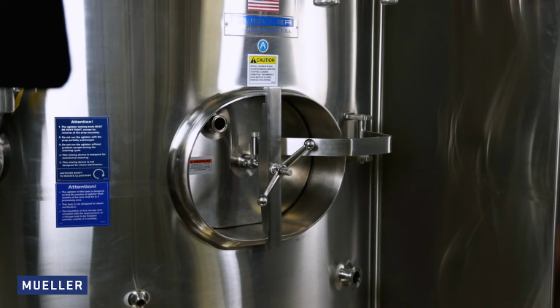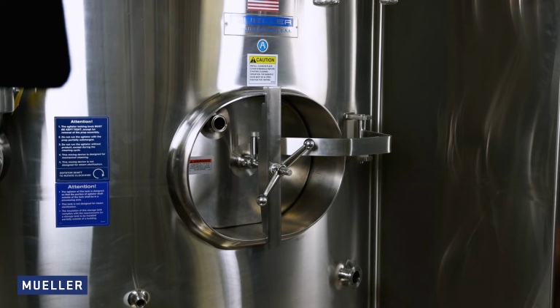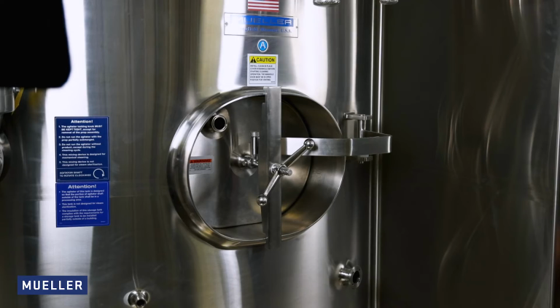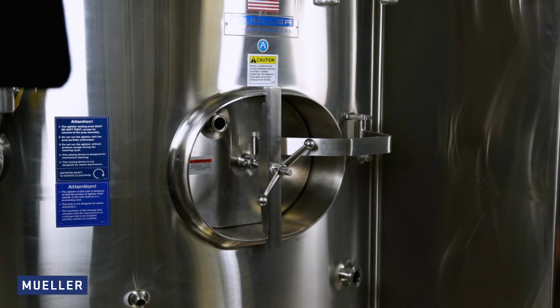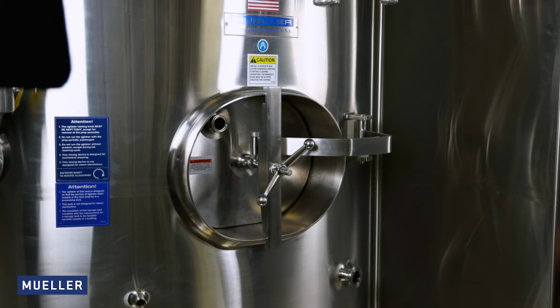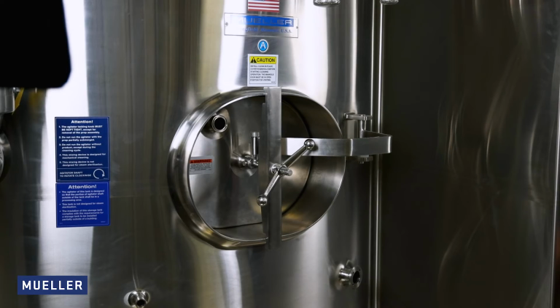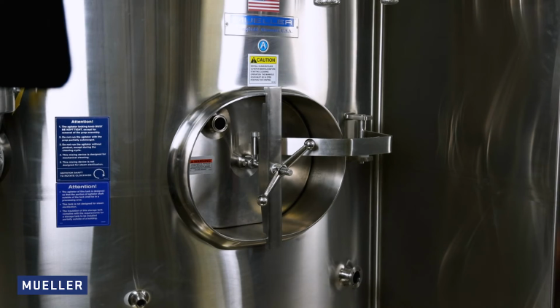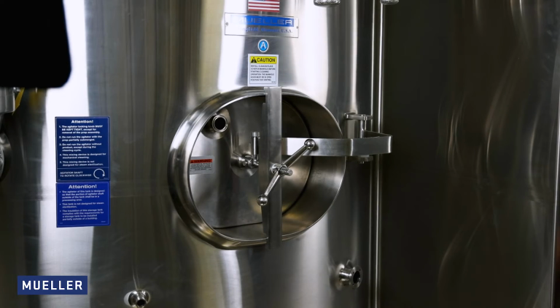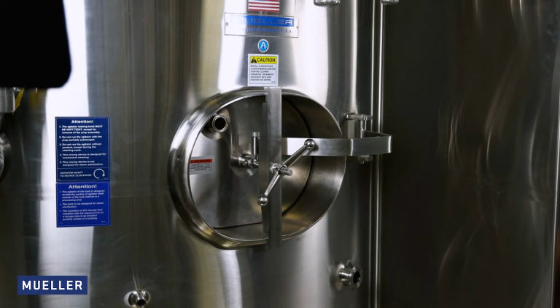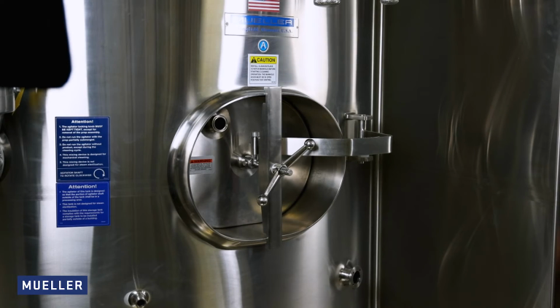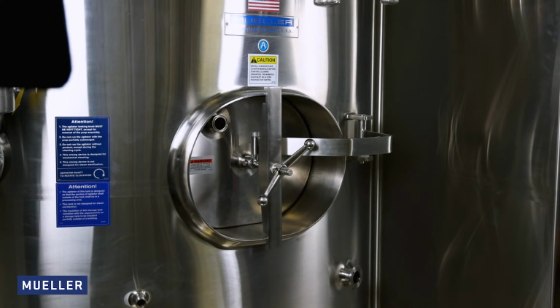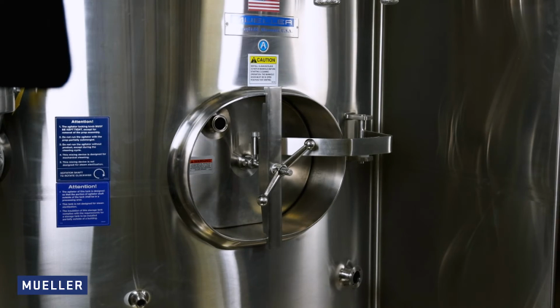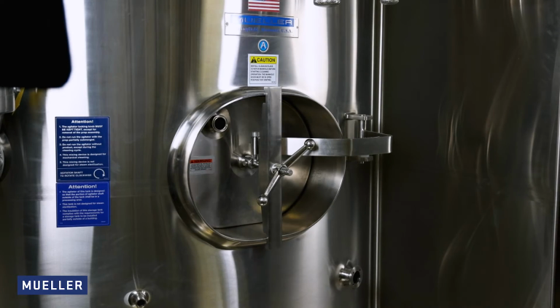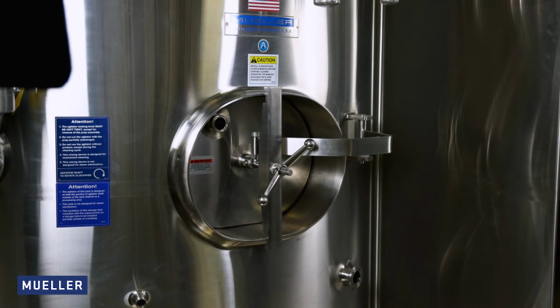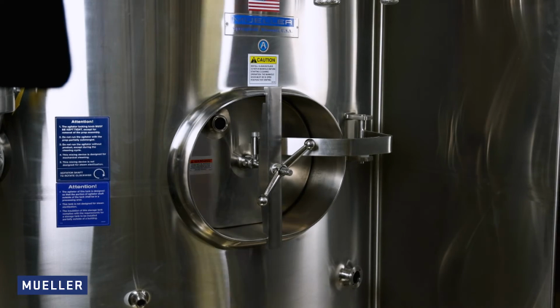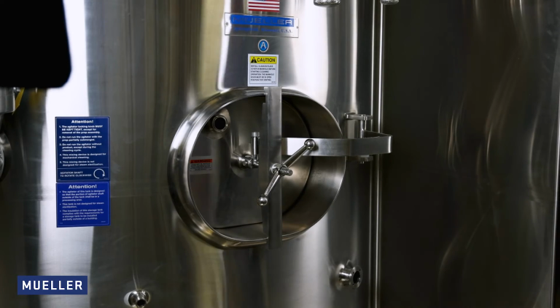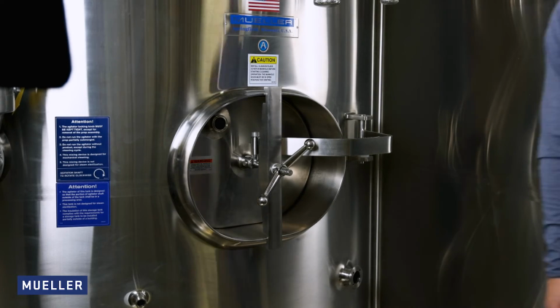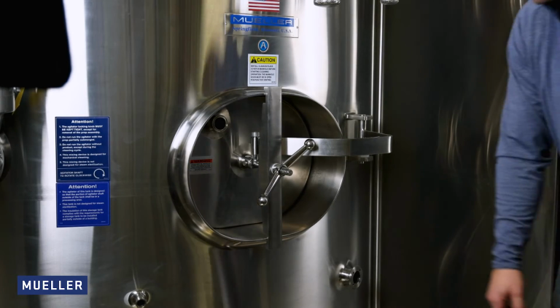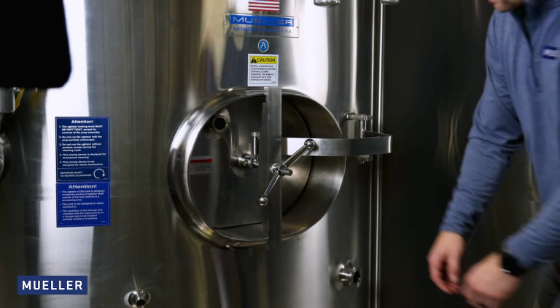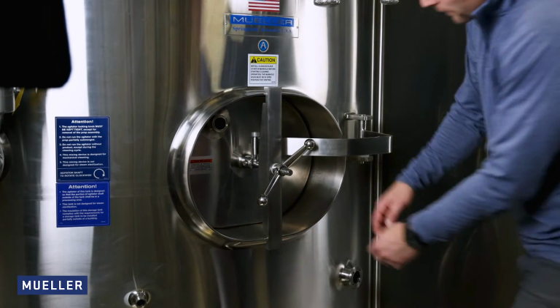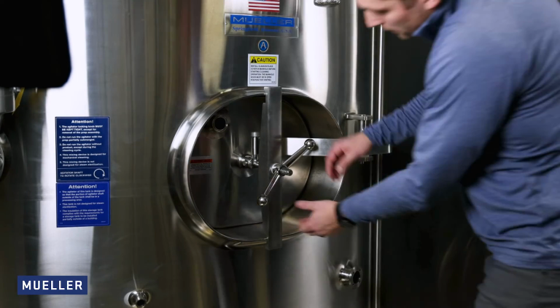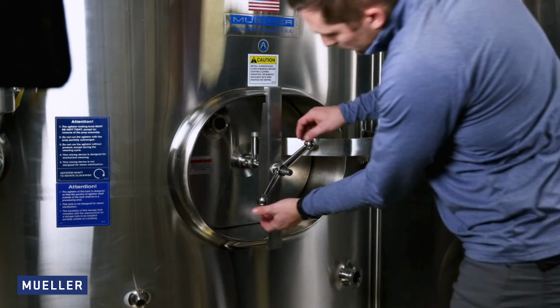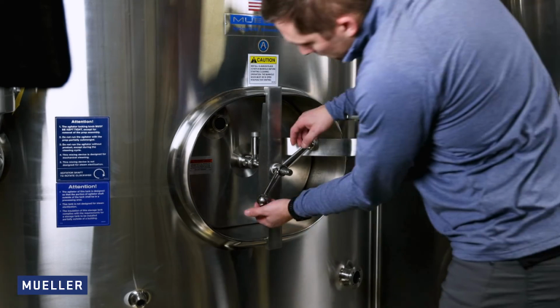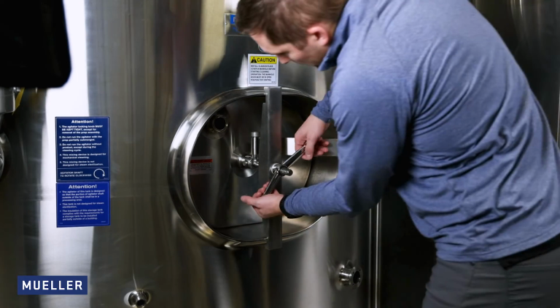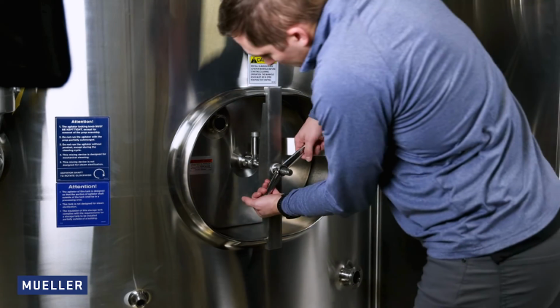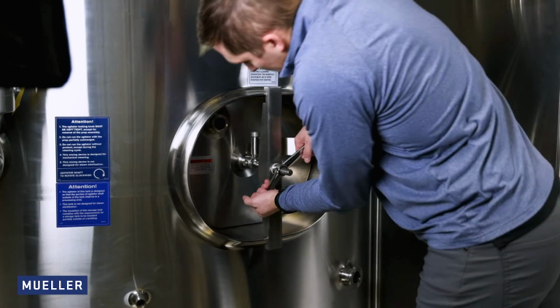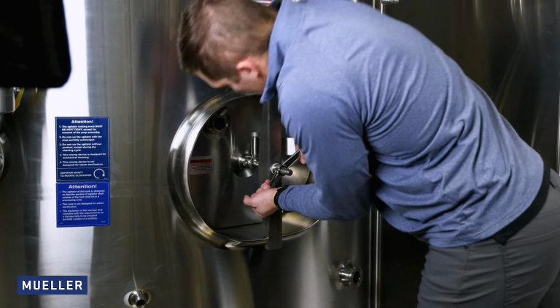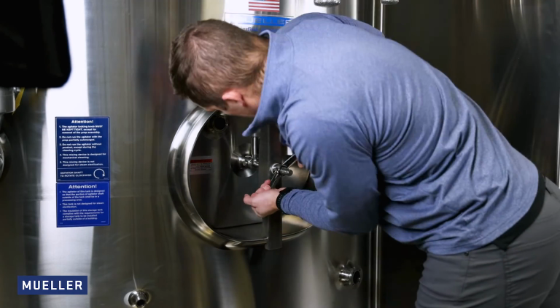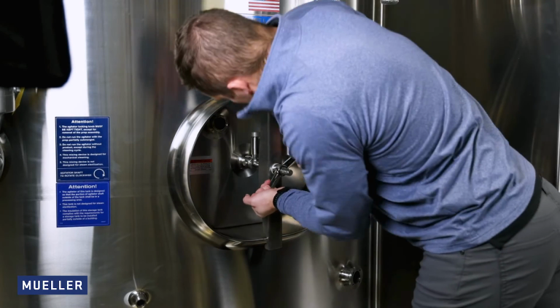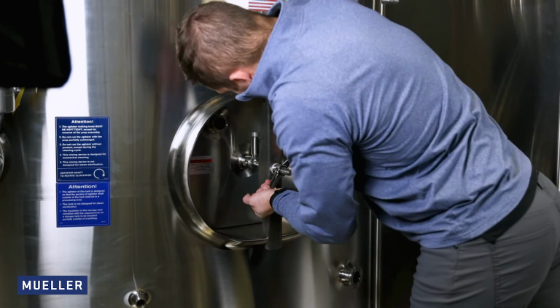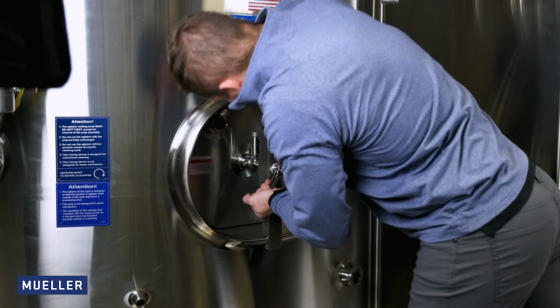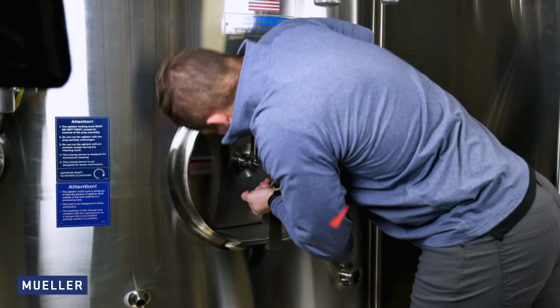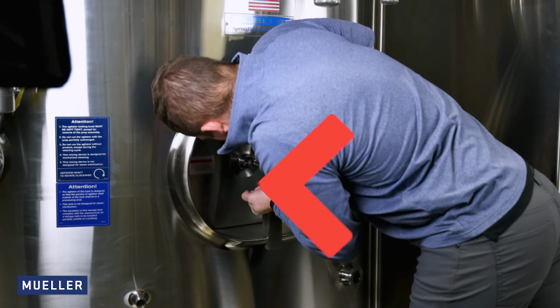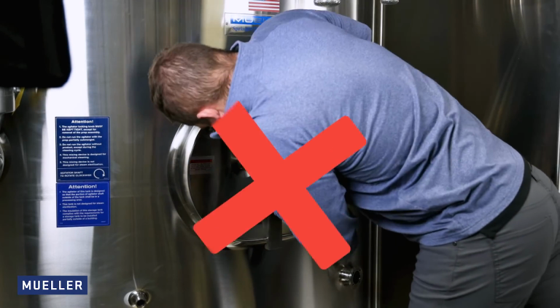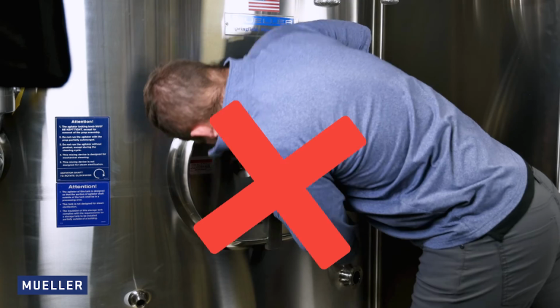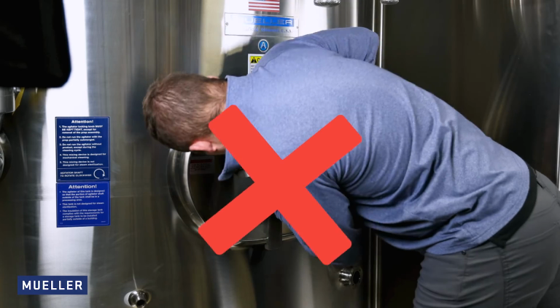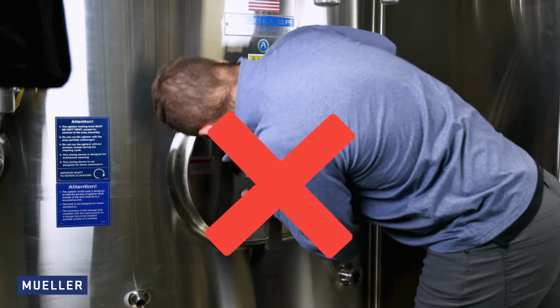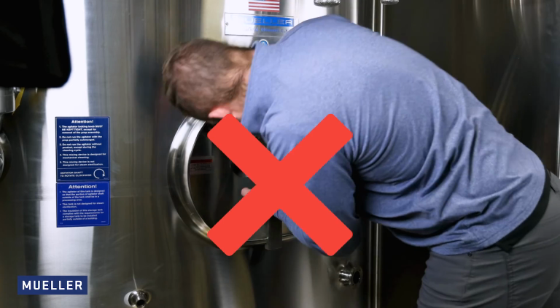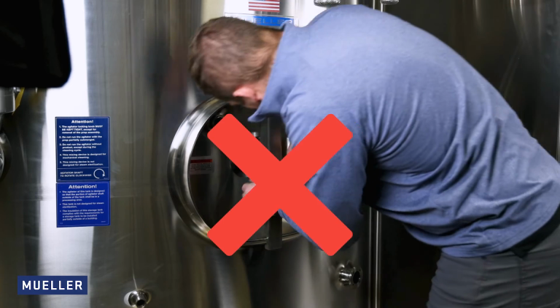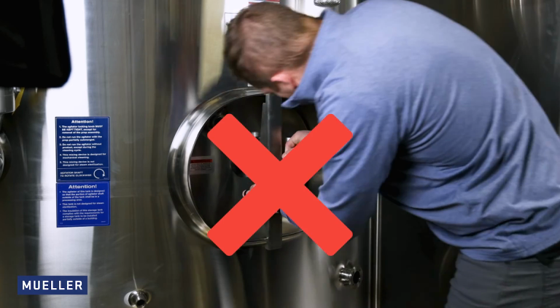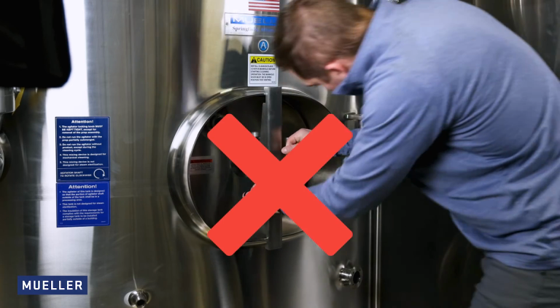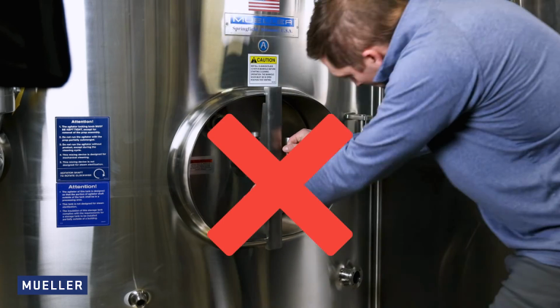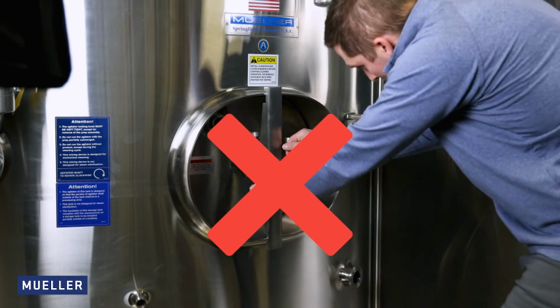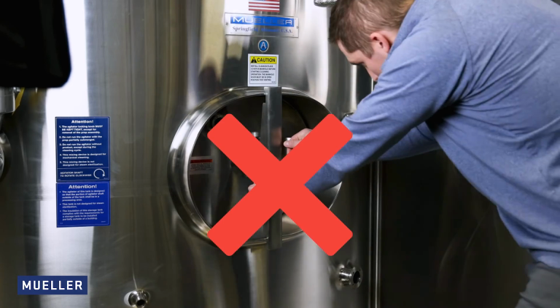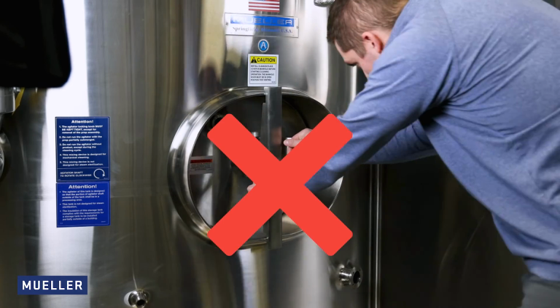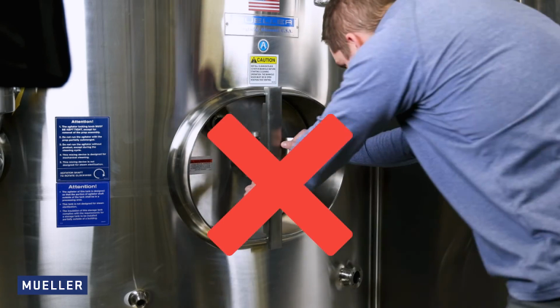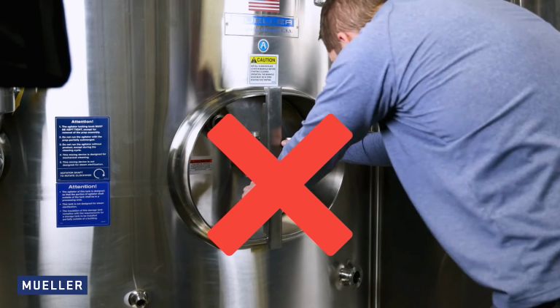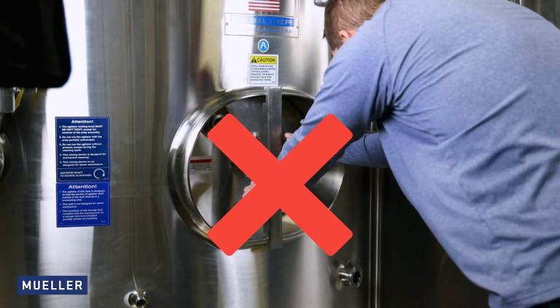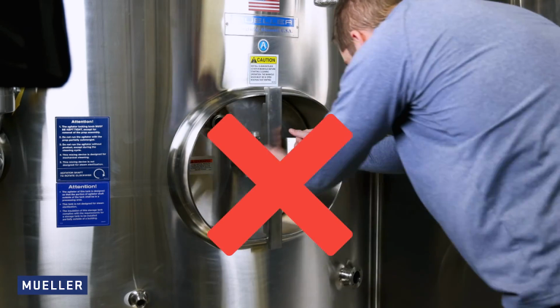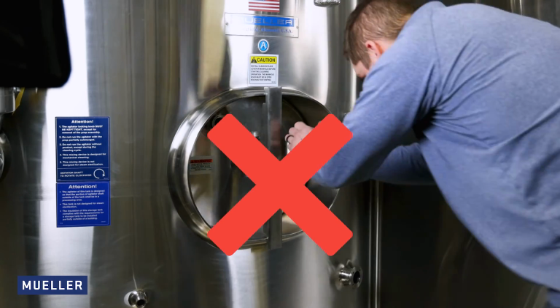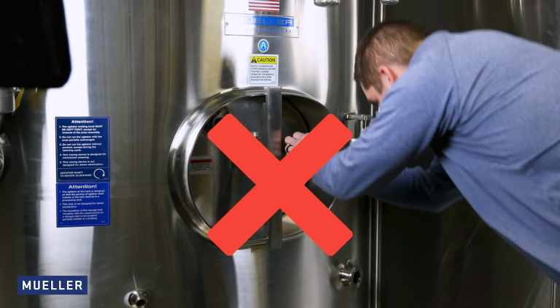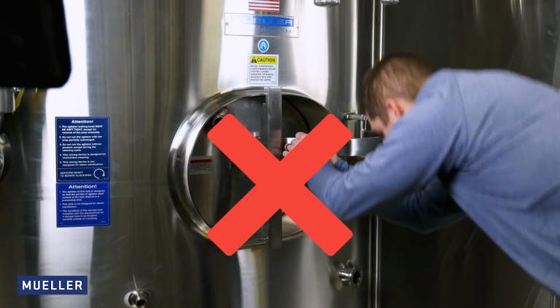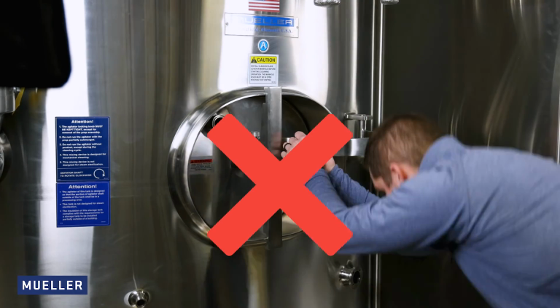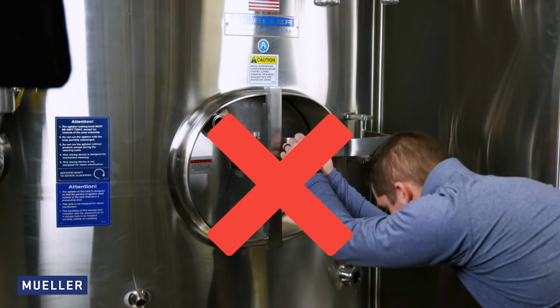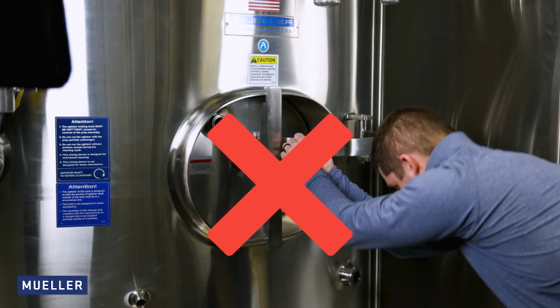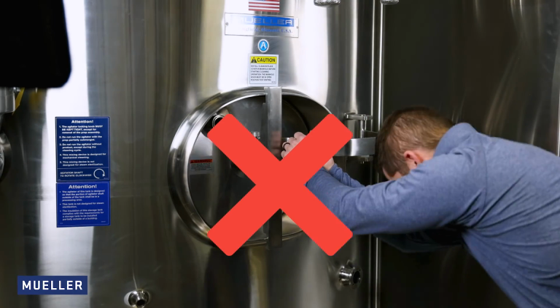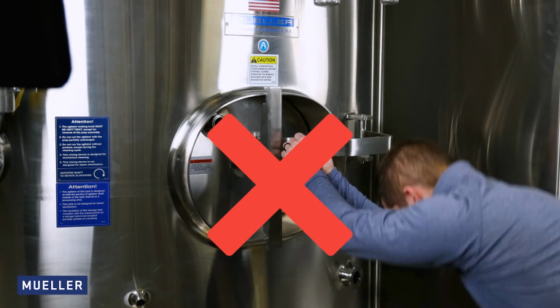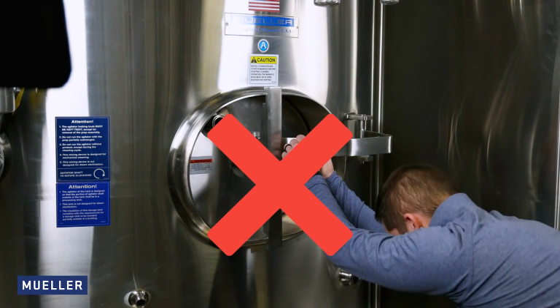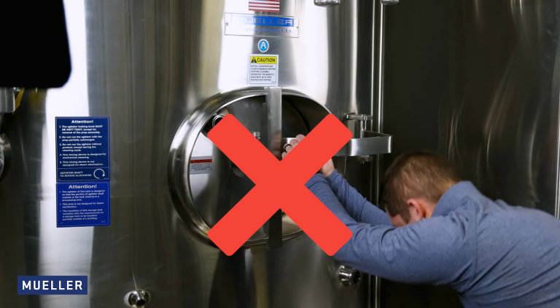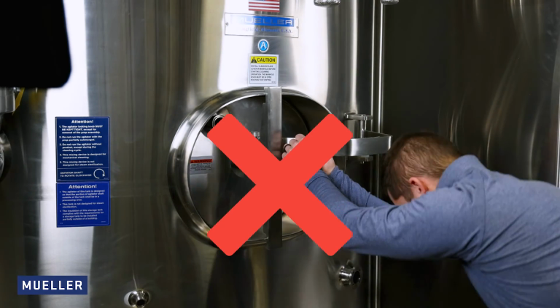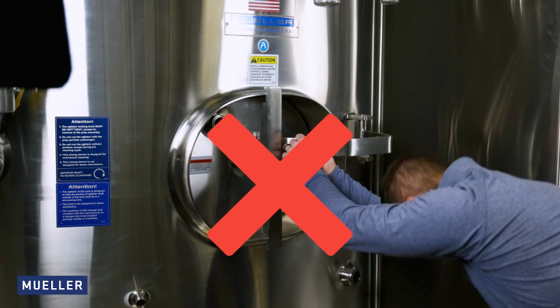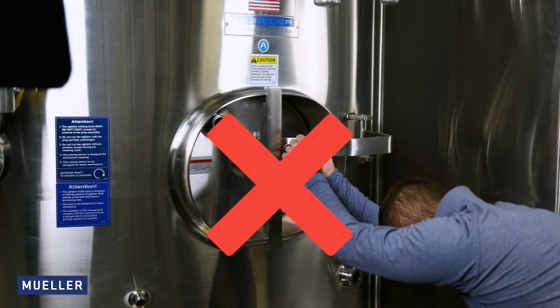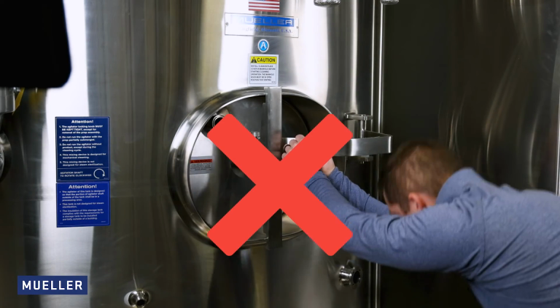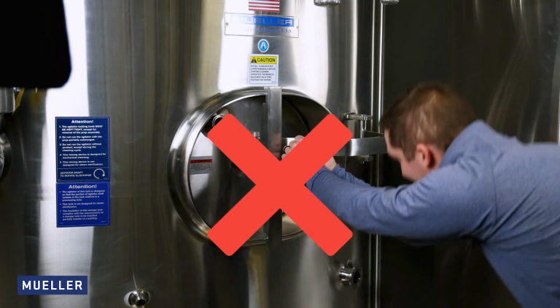Position the clamp arm and hand tighten the wing nut. Excessive force will damage the gasket, cover, and component parts.